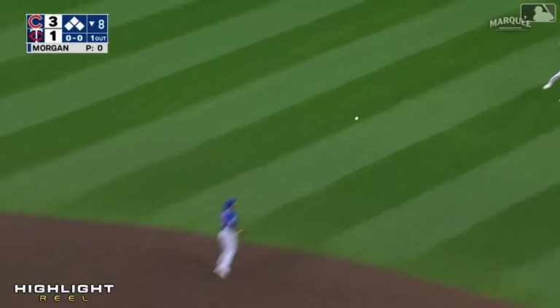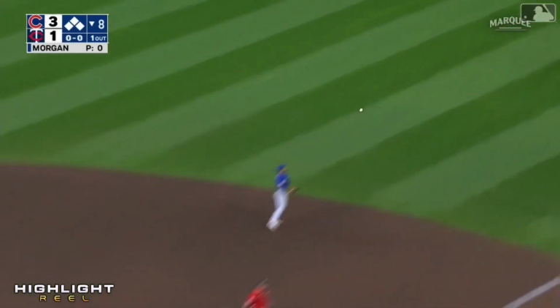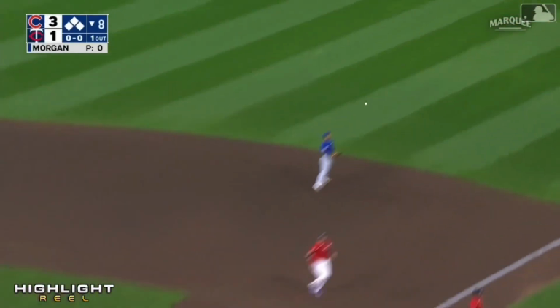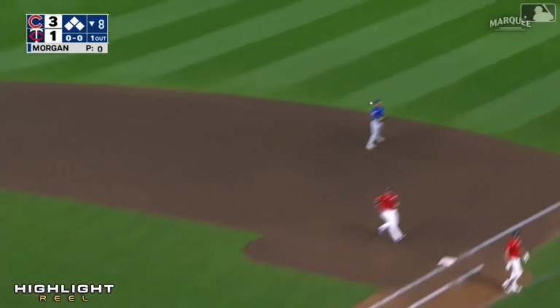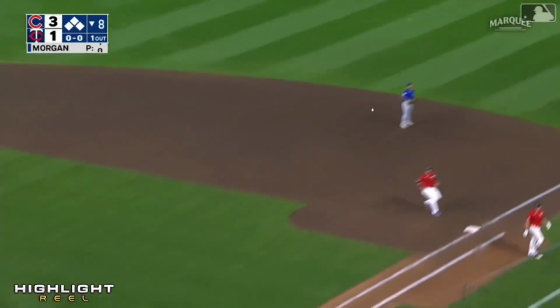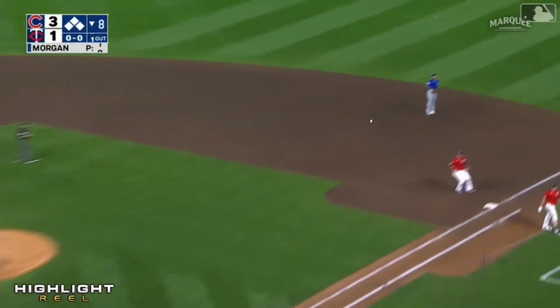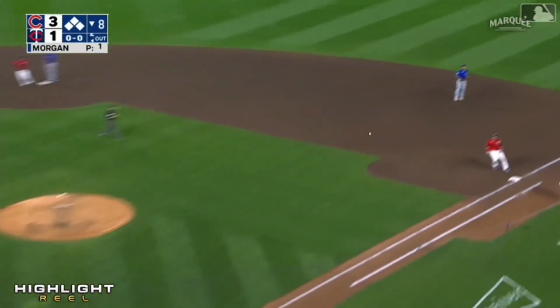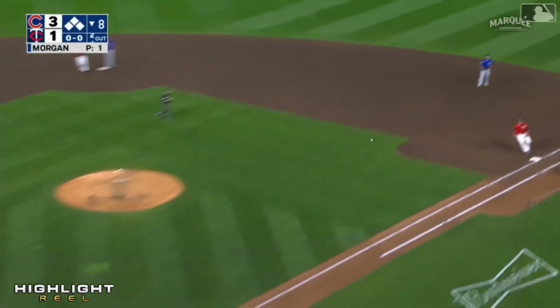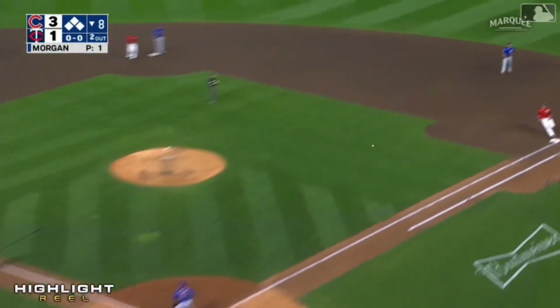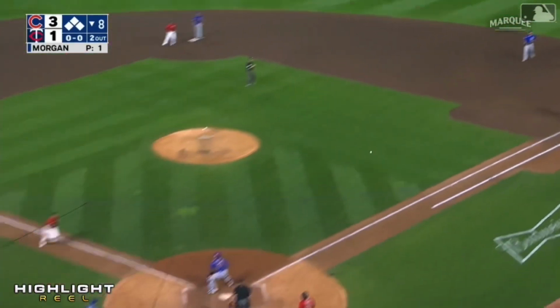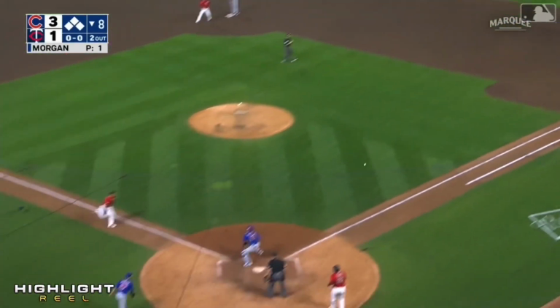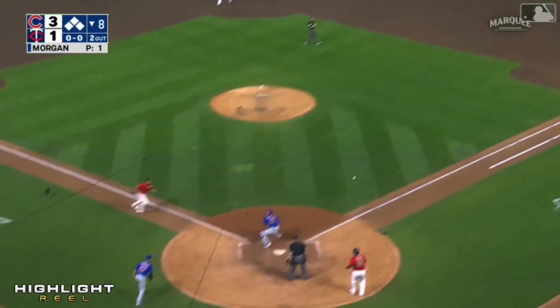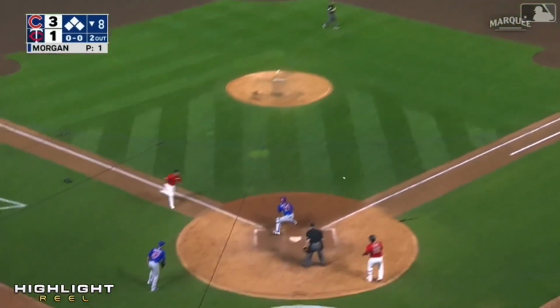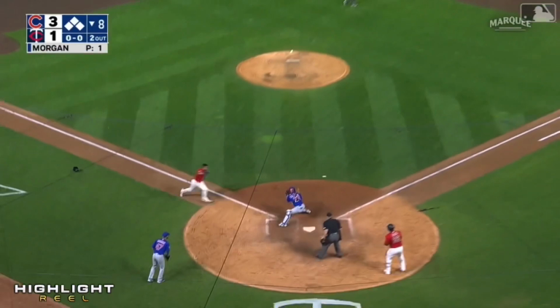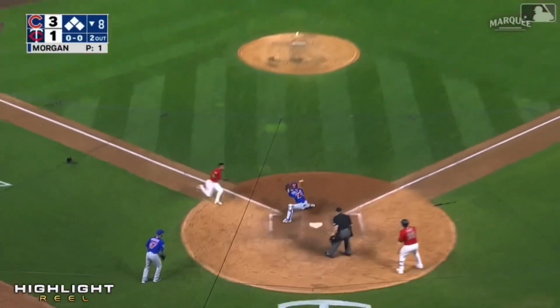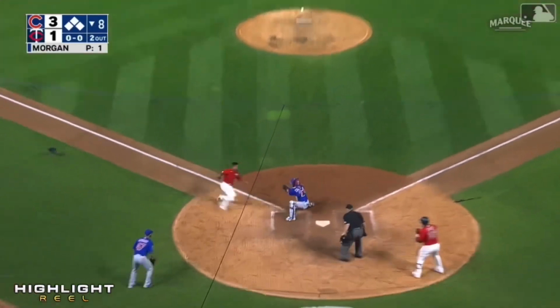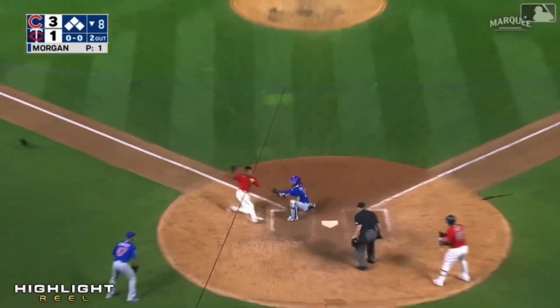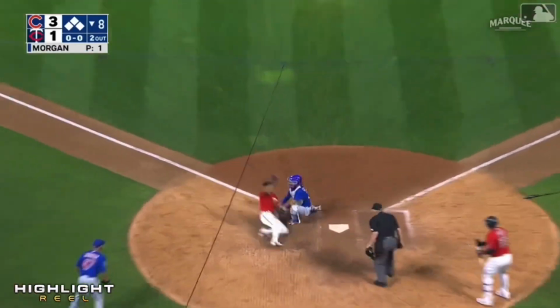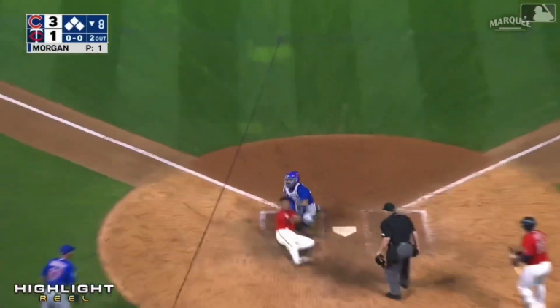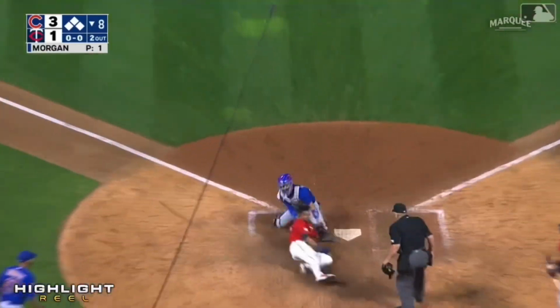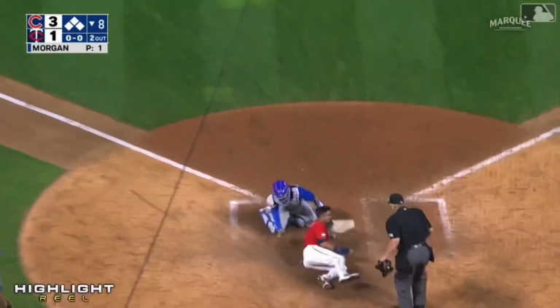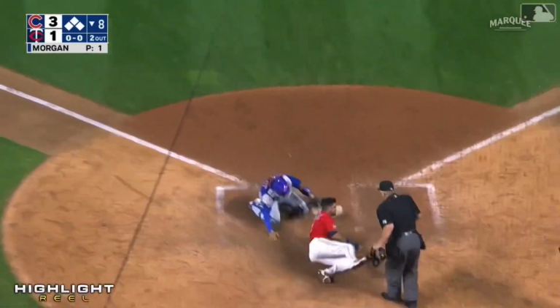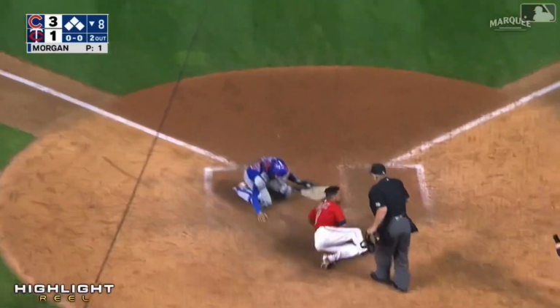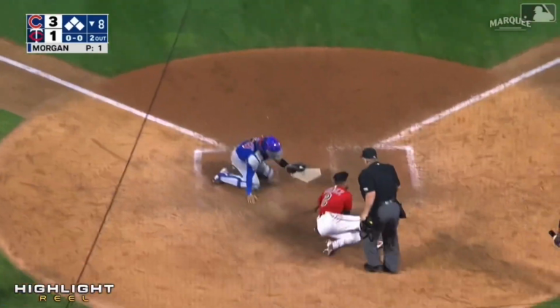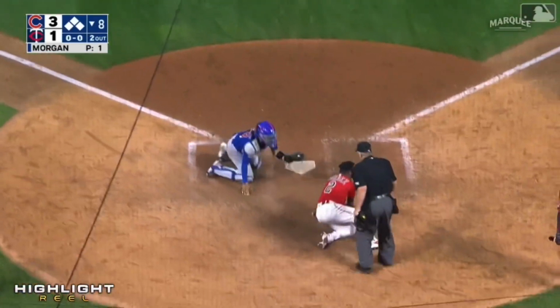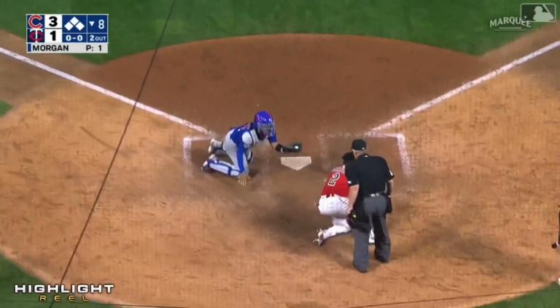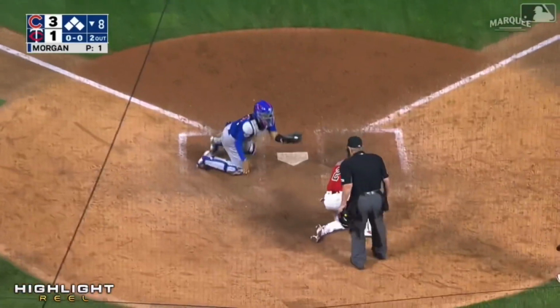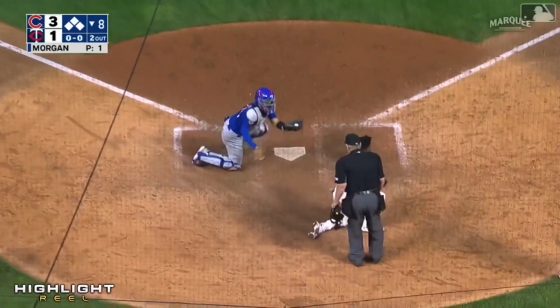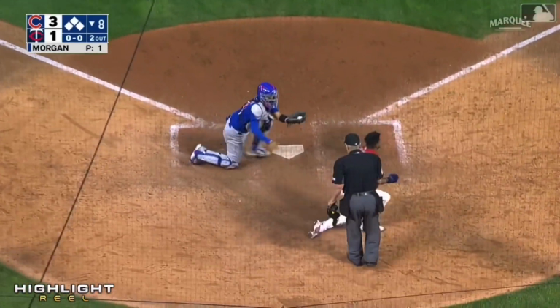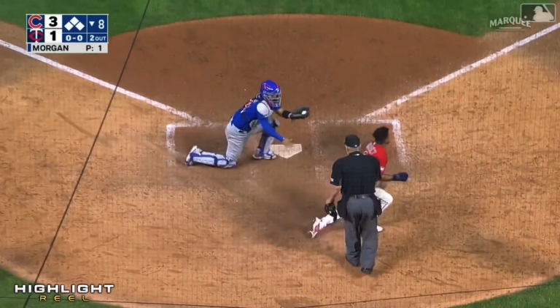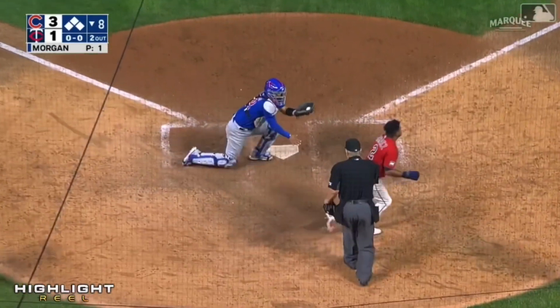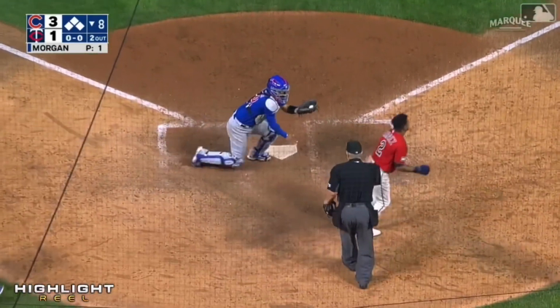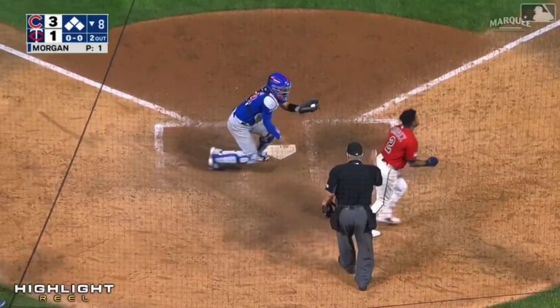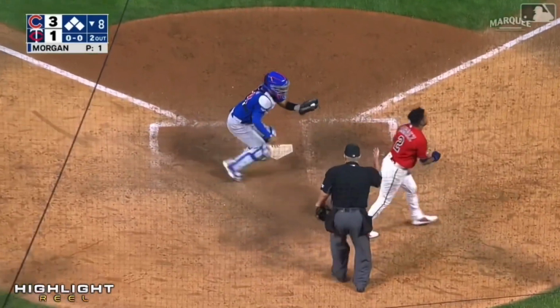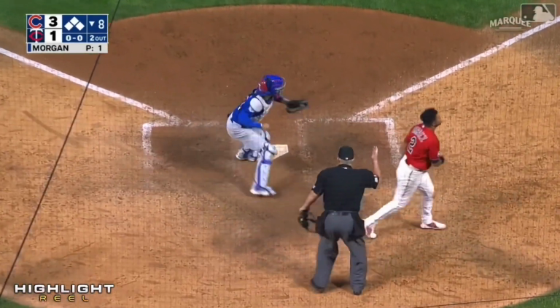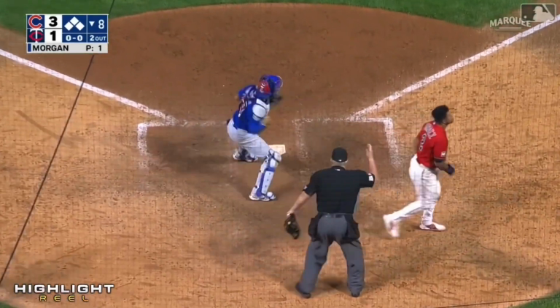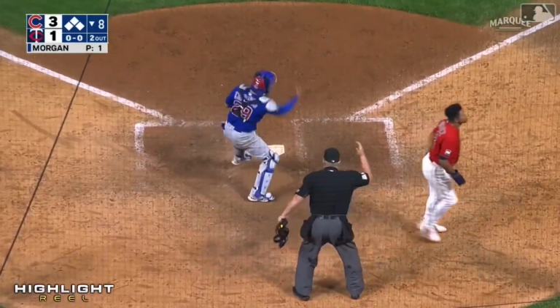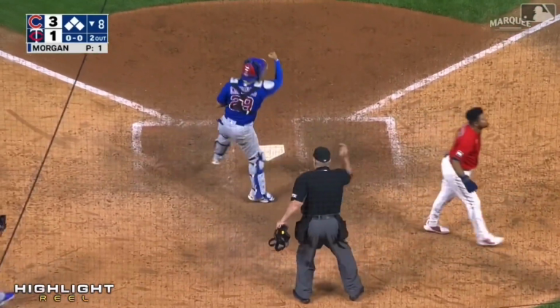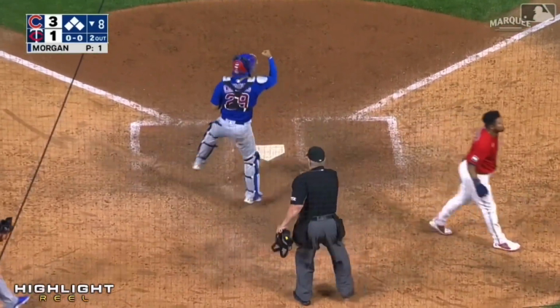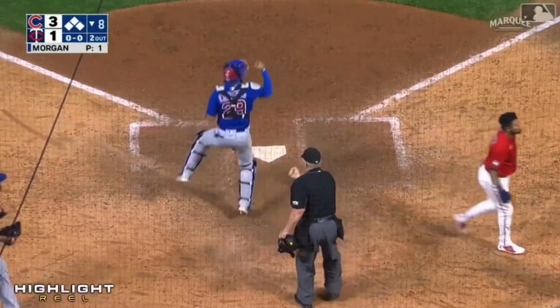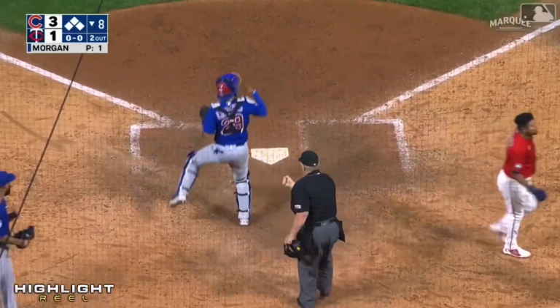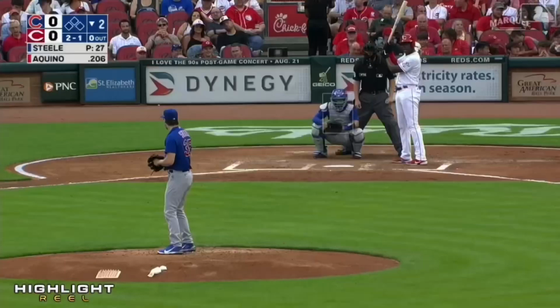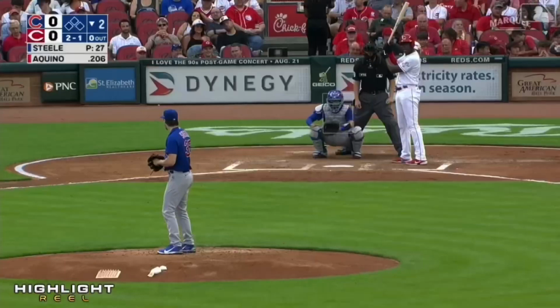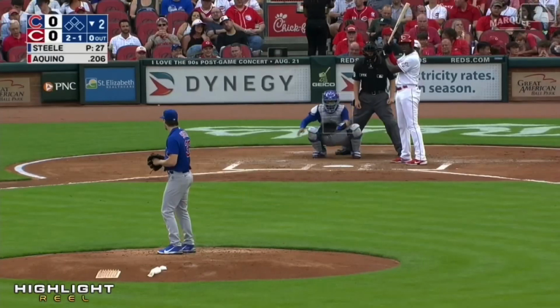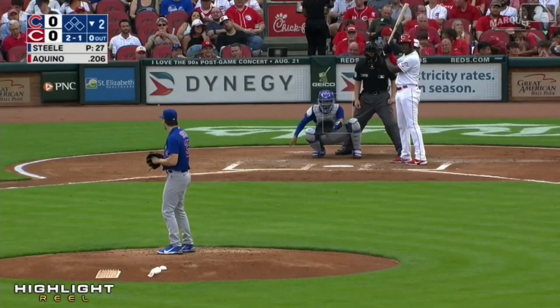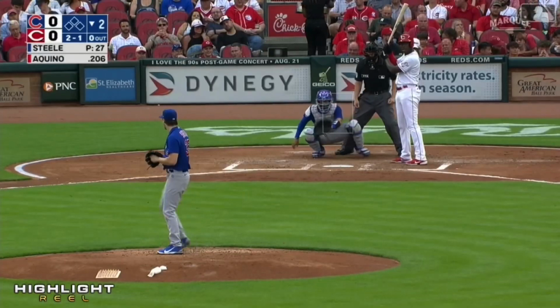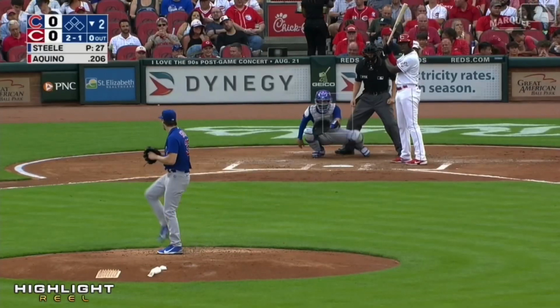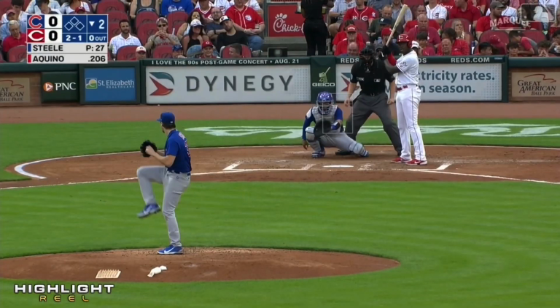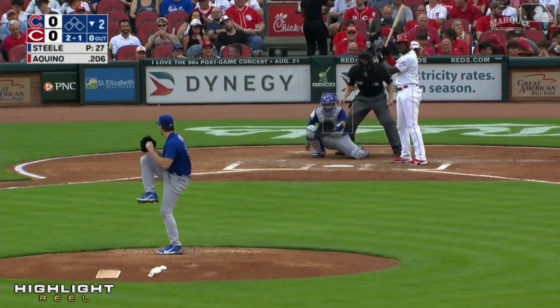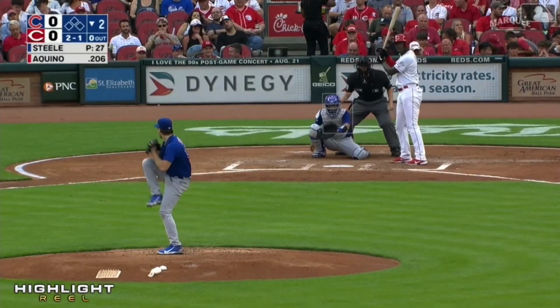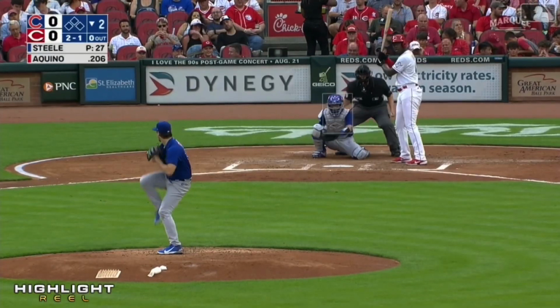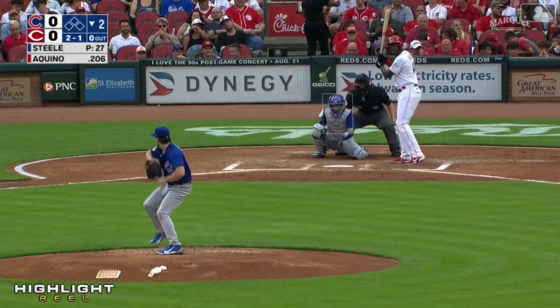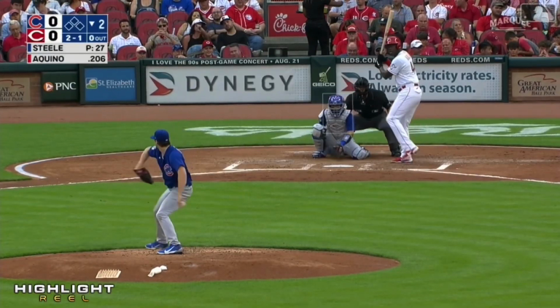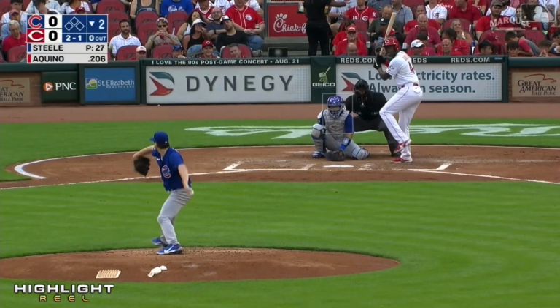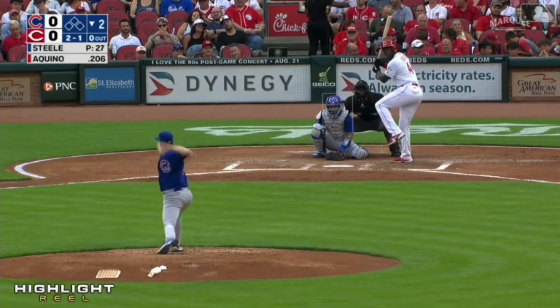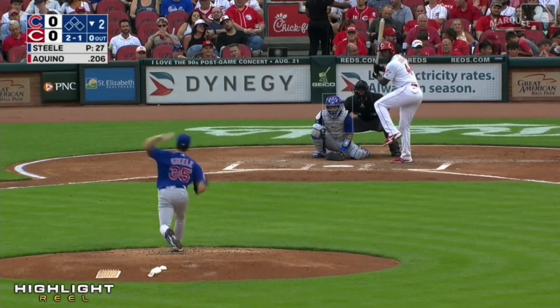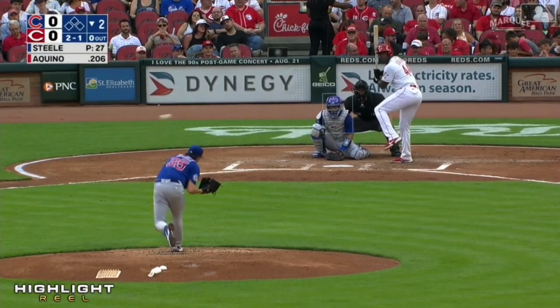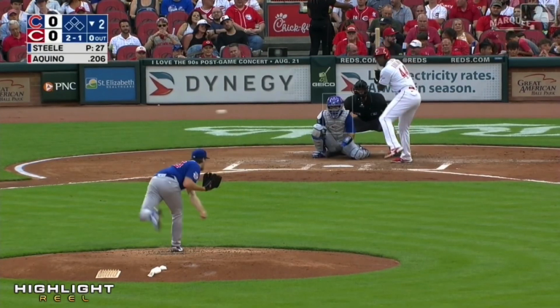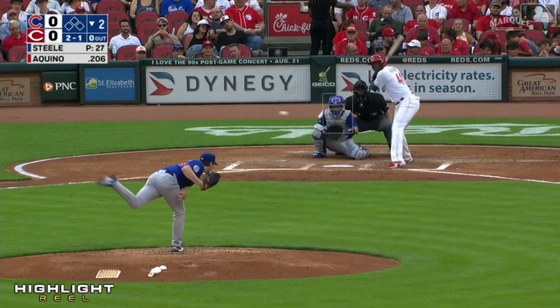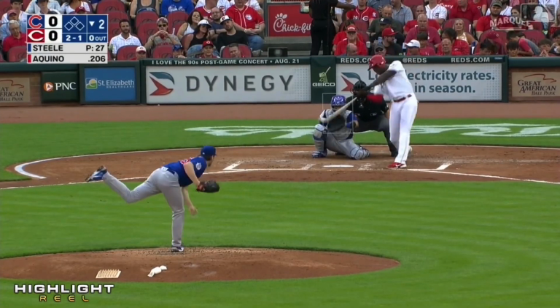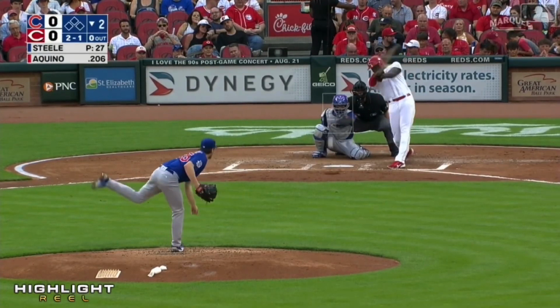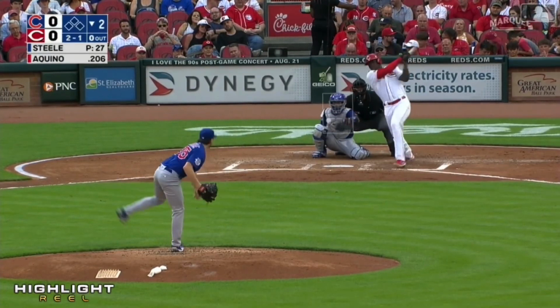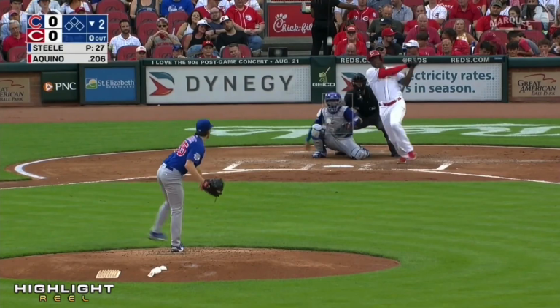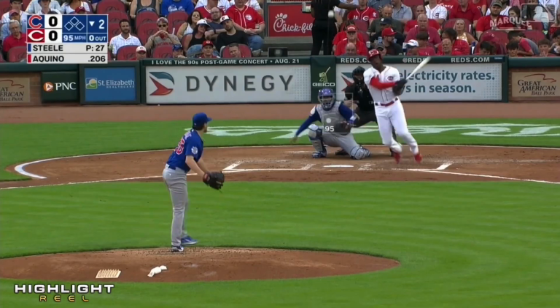Tagging from third — throw to the plate — tag. If you feel good shut it down; there's no reason to keep throwing.